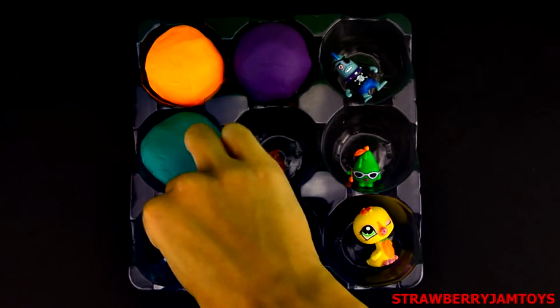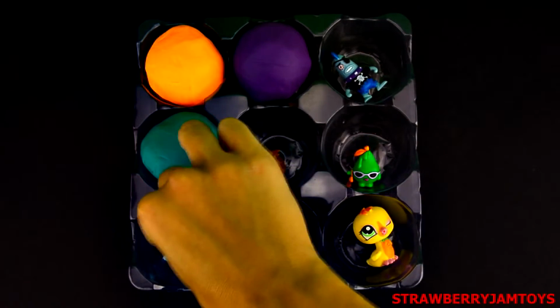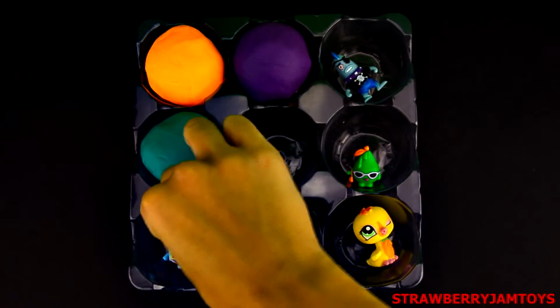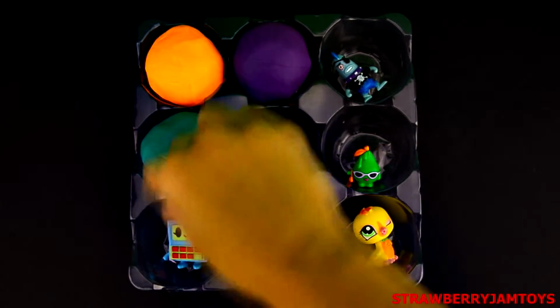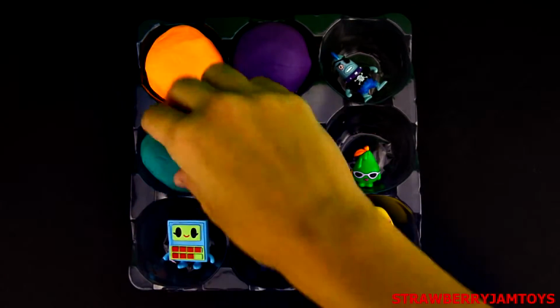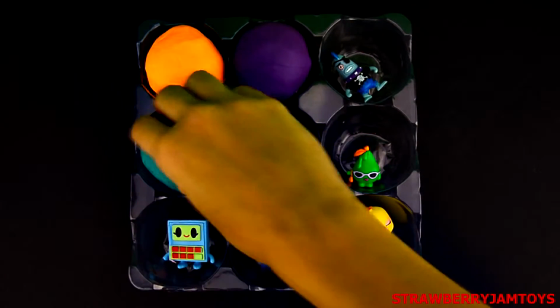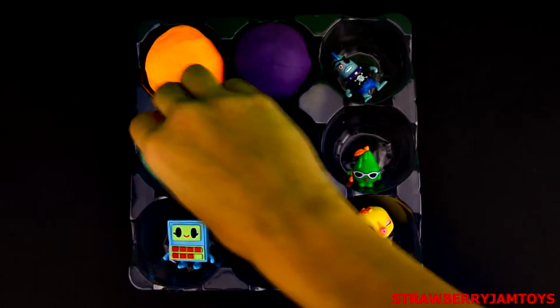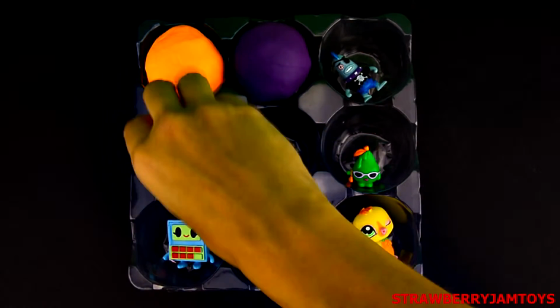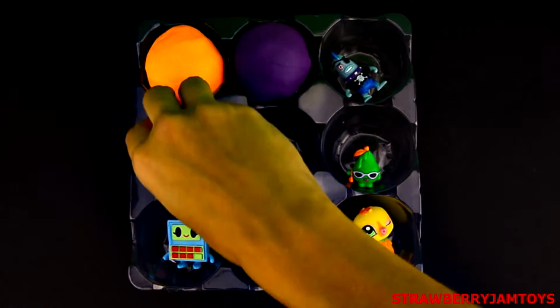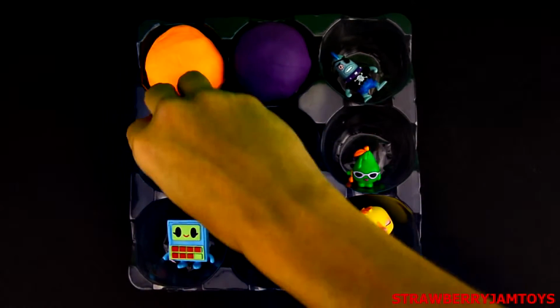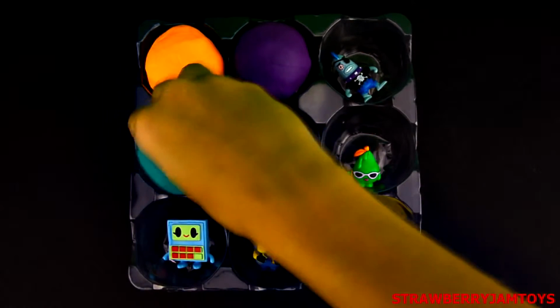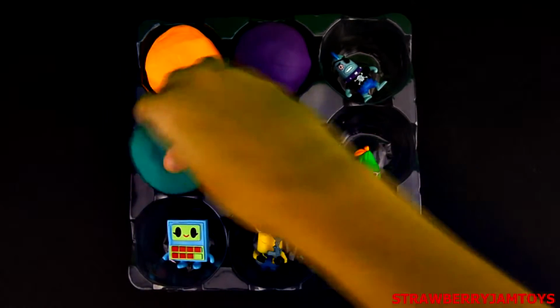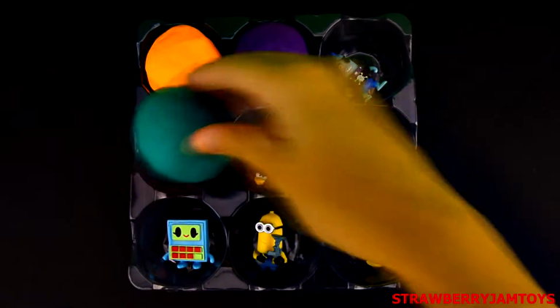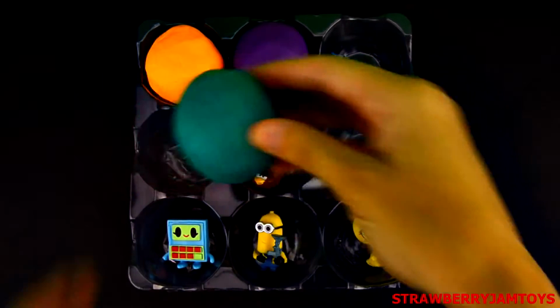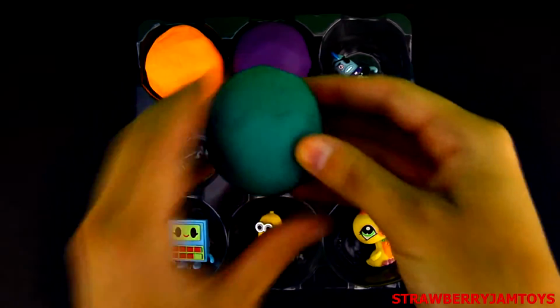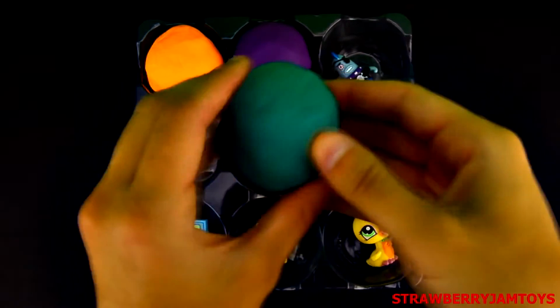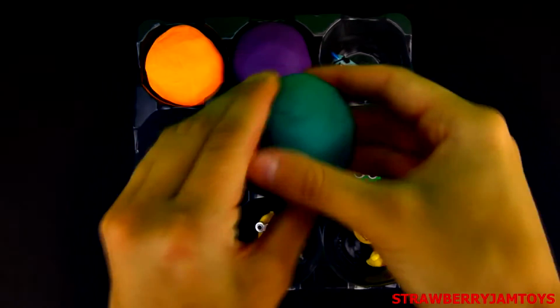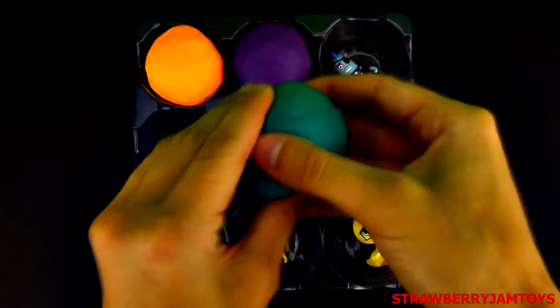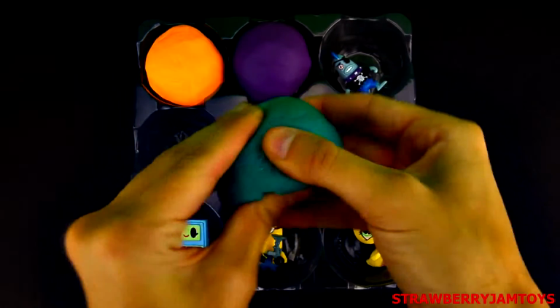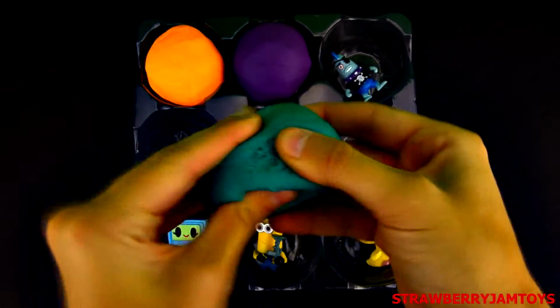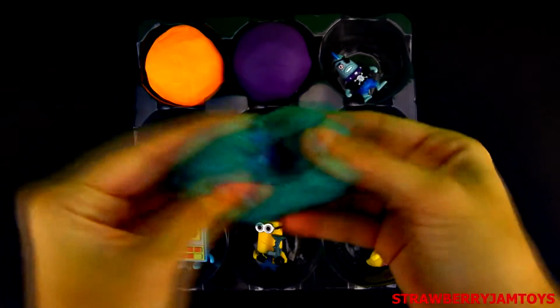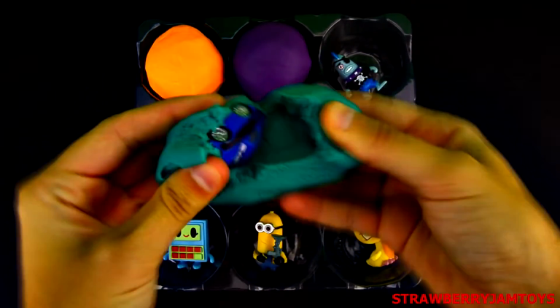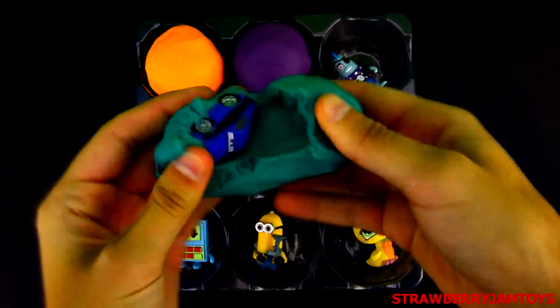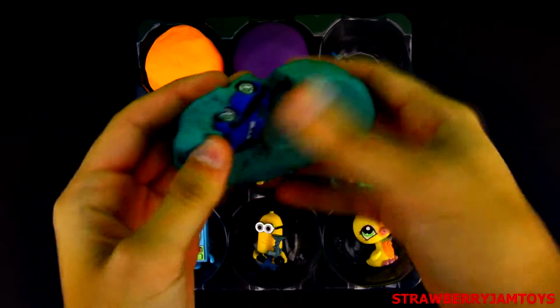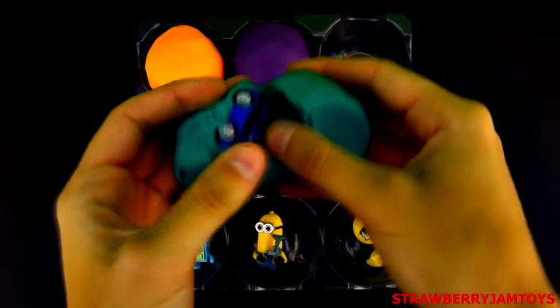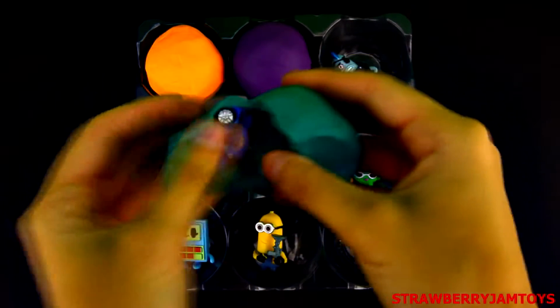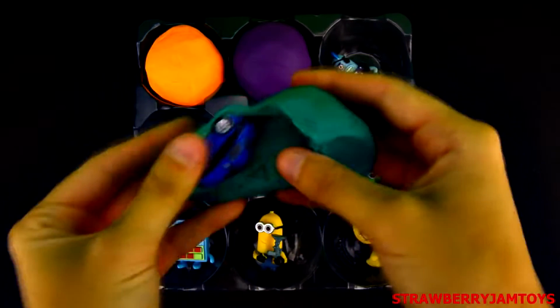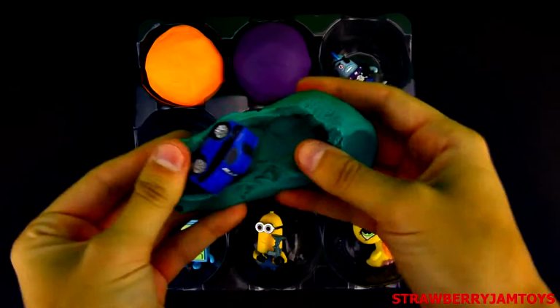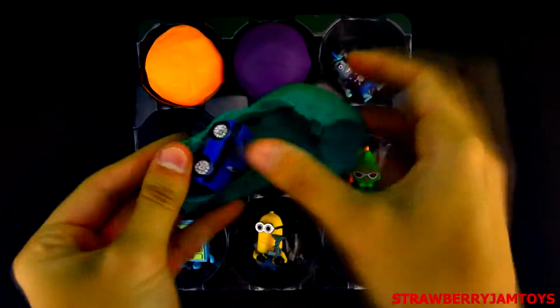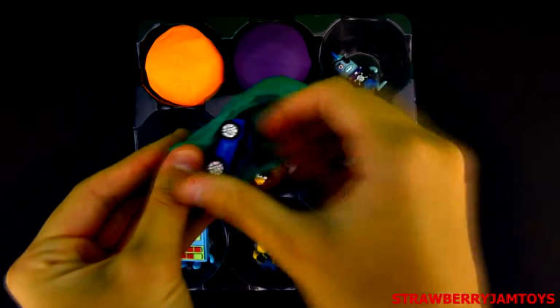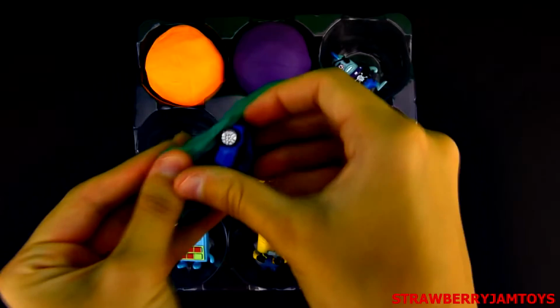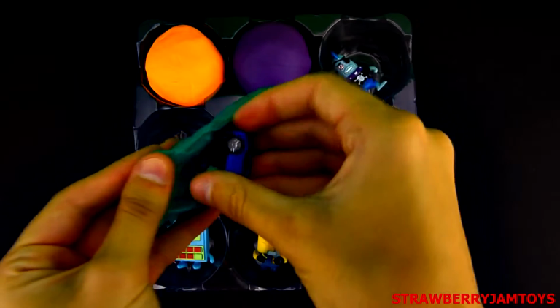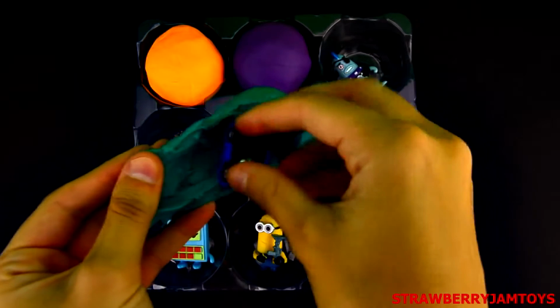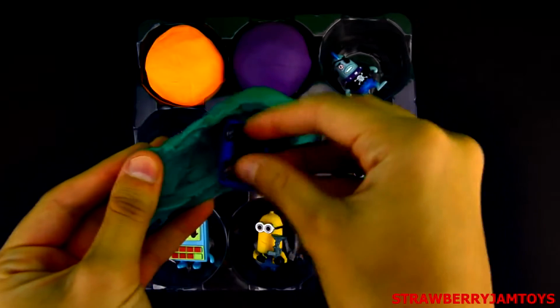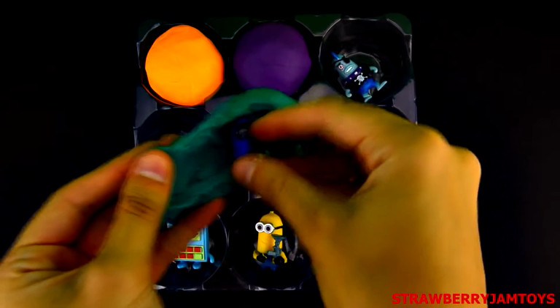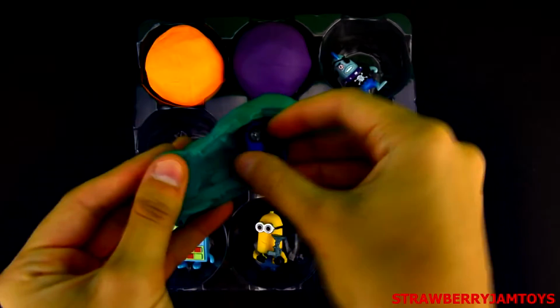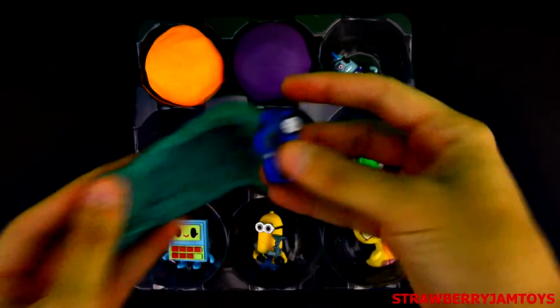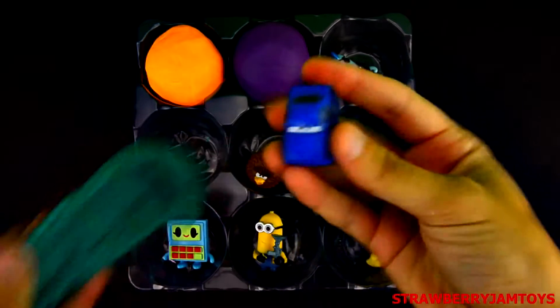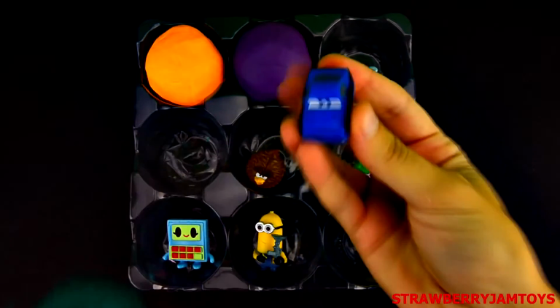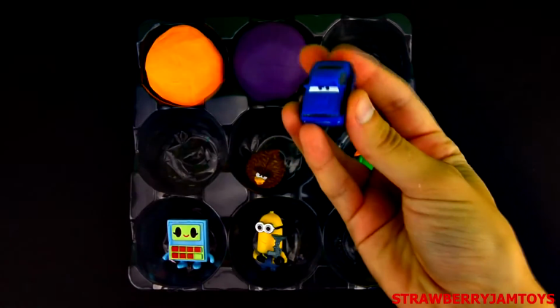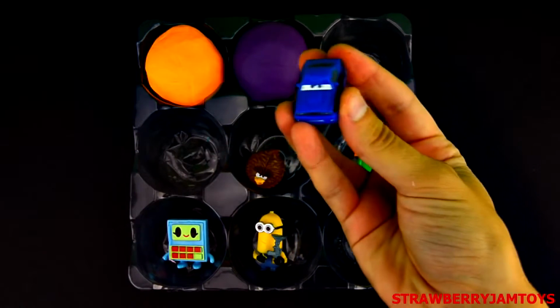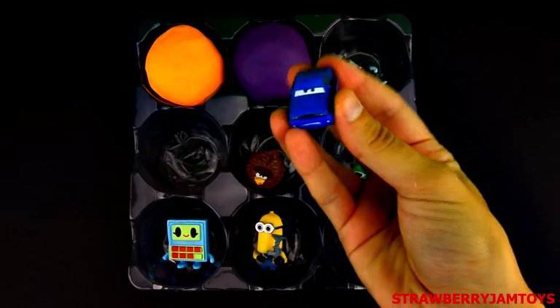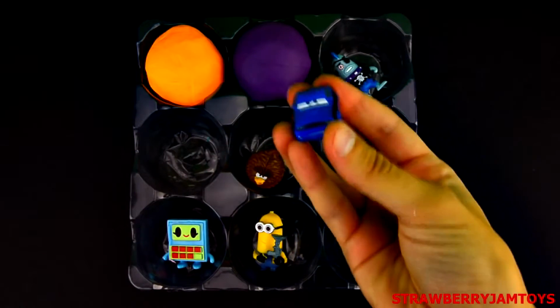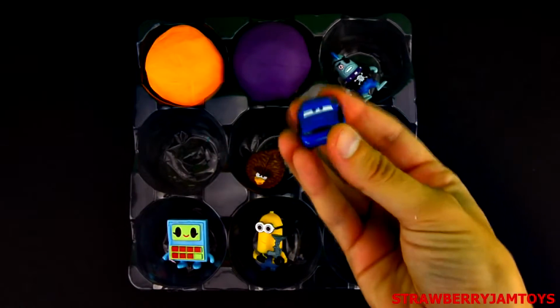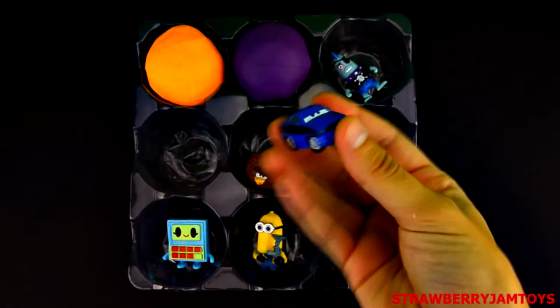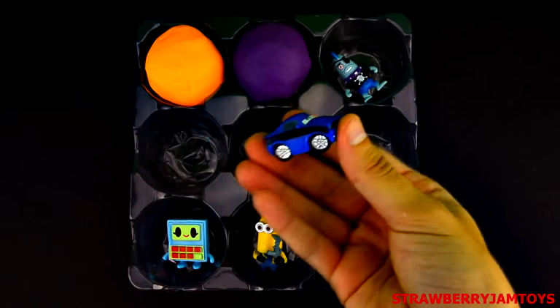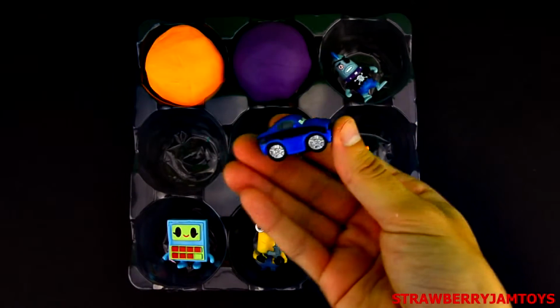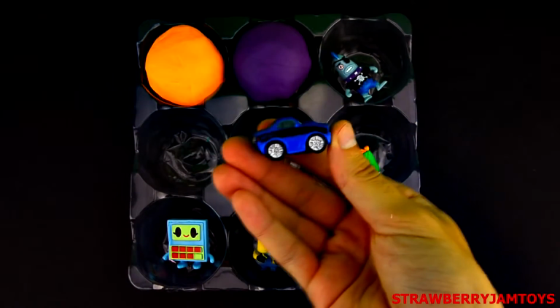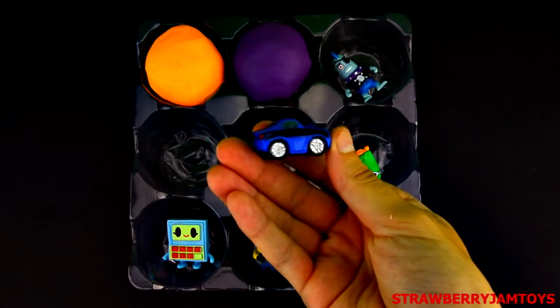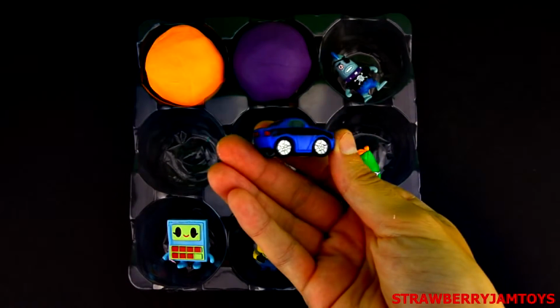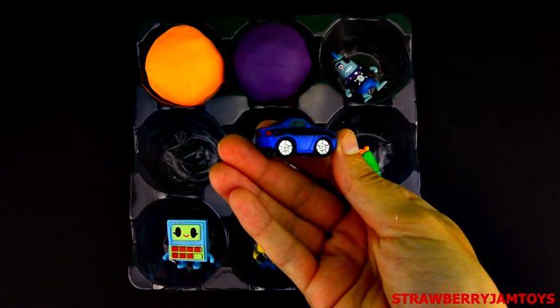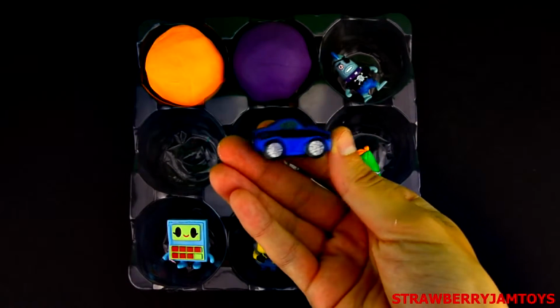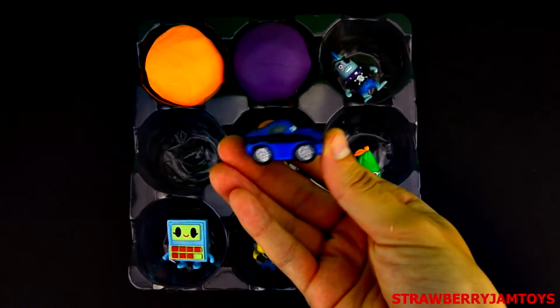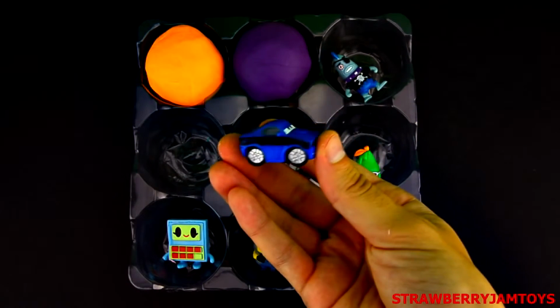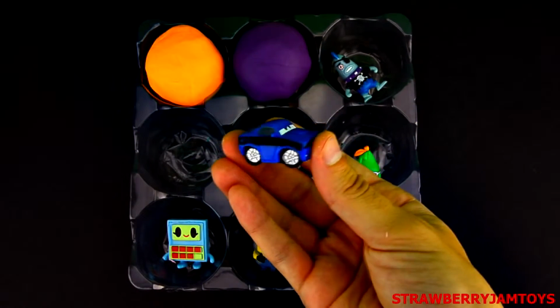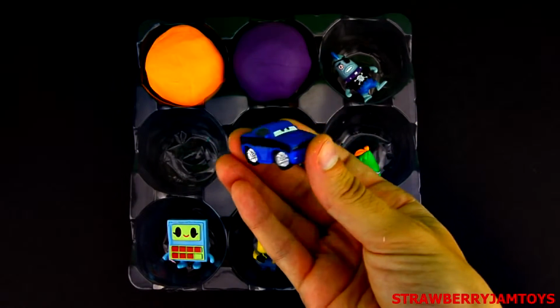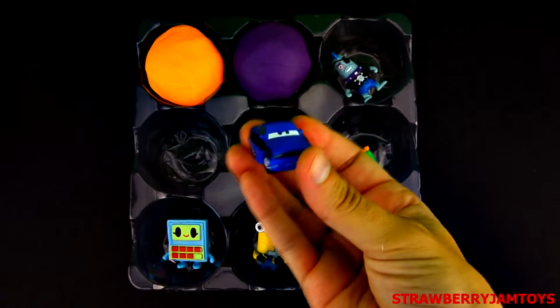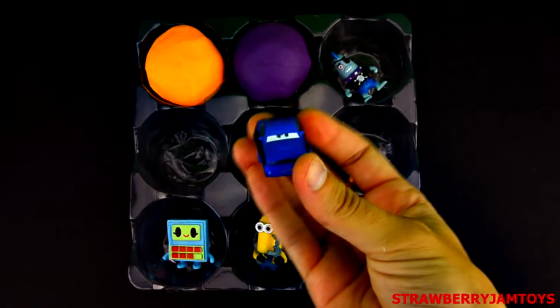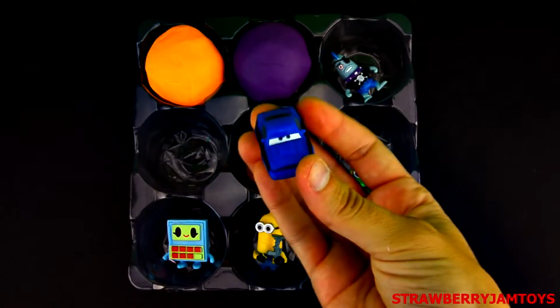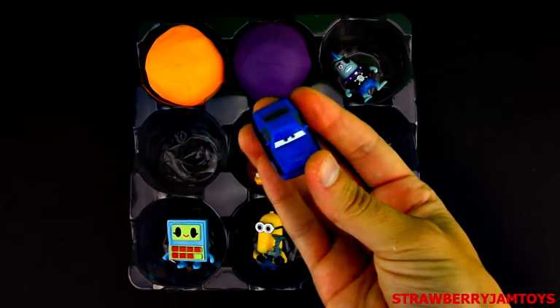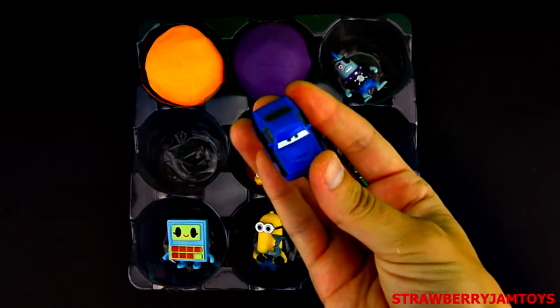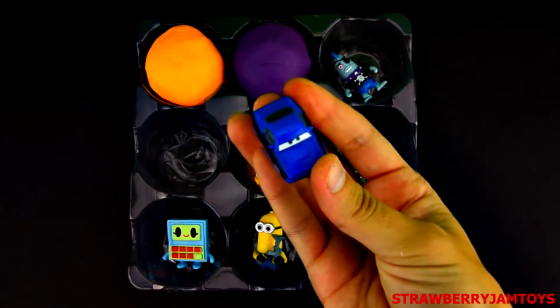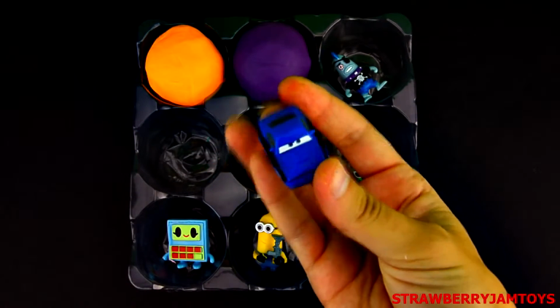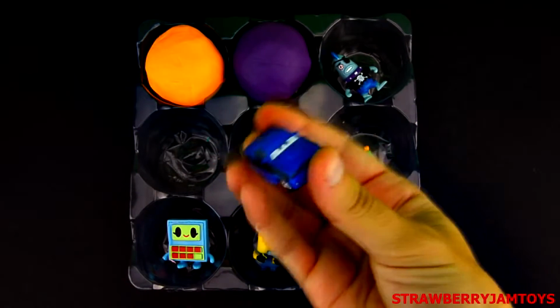Next up, we have a green surprise egg. It's one red line from the Cars movie.